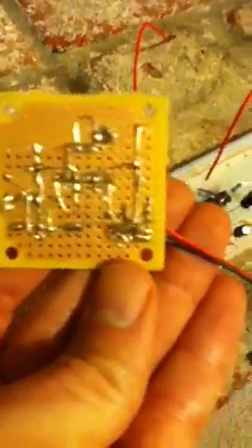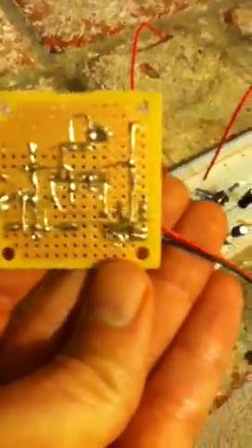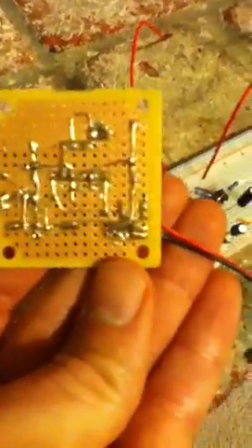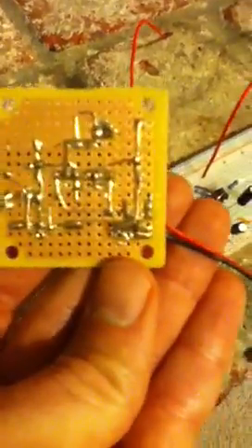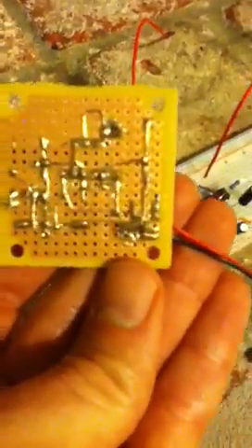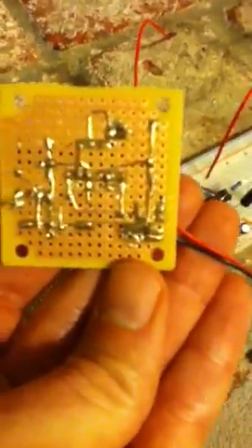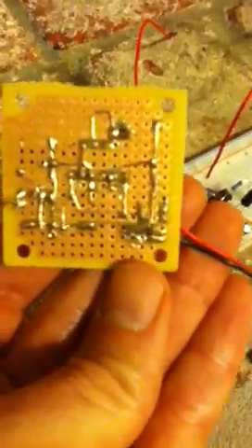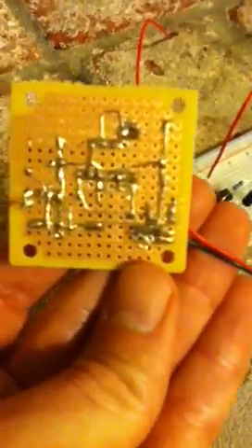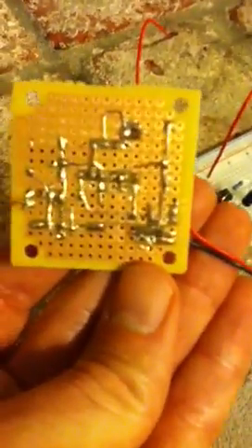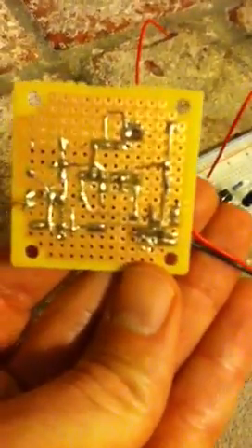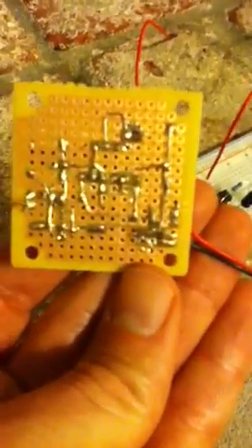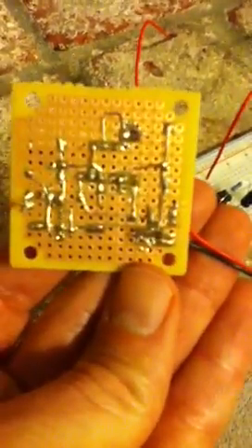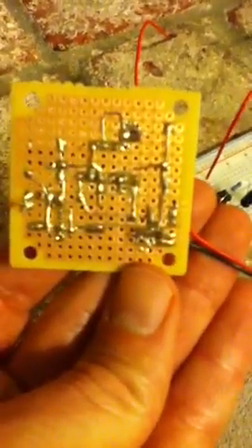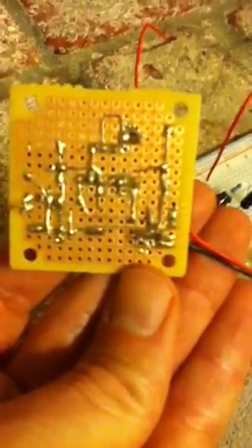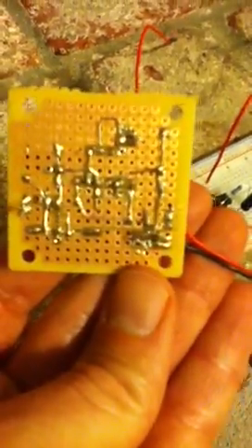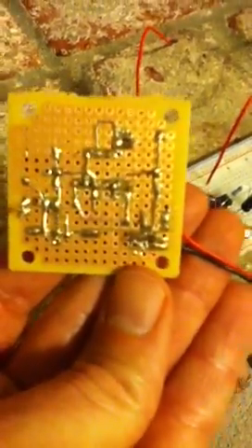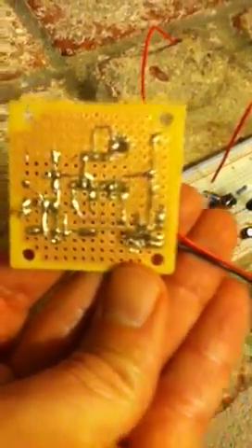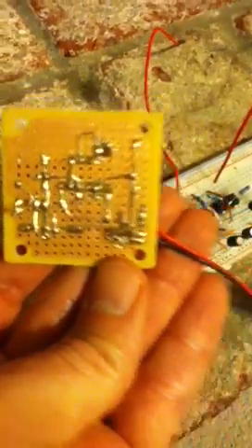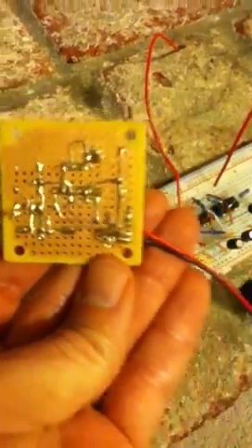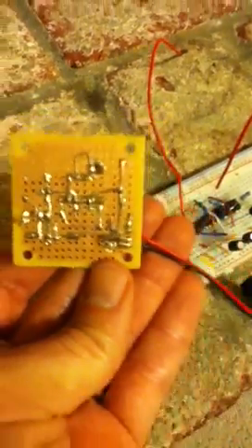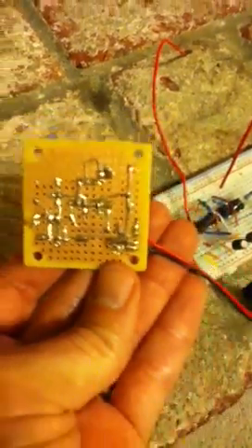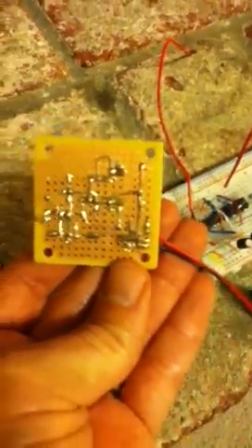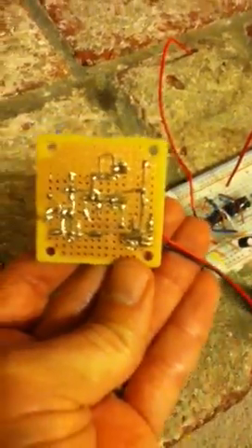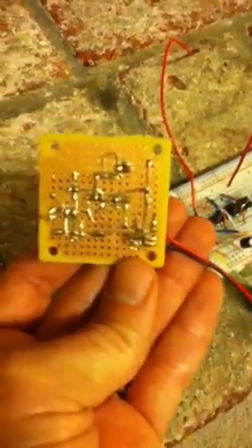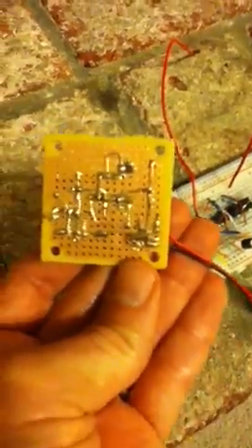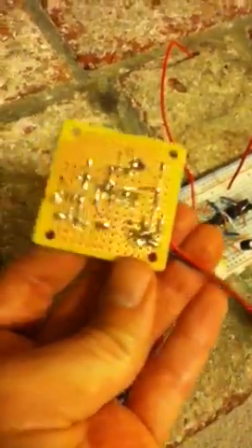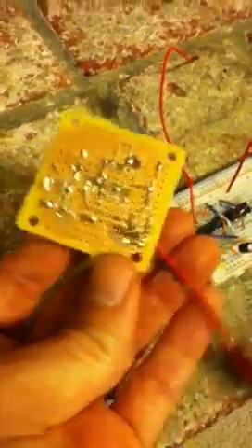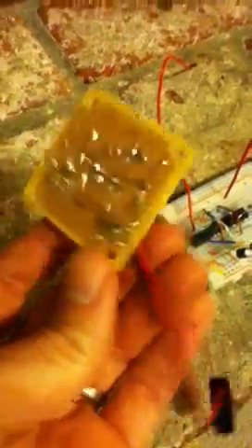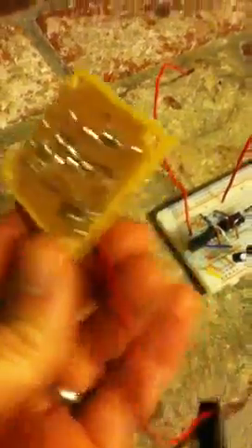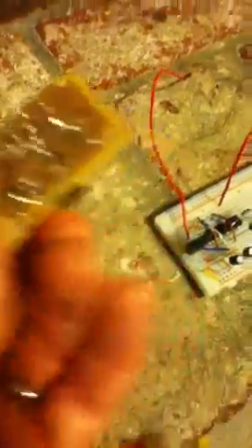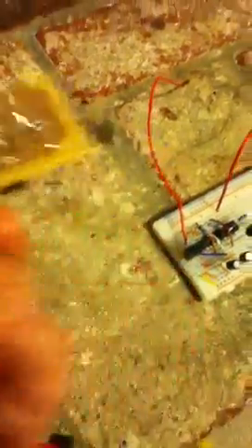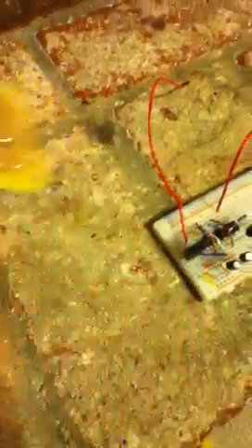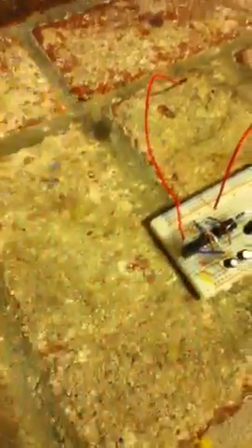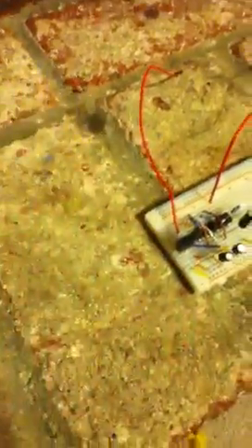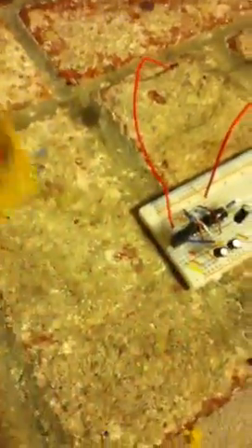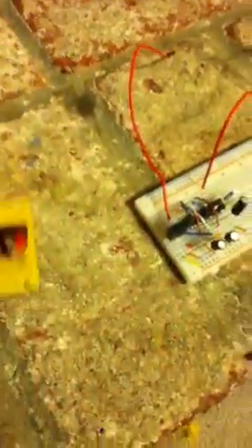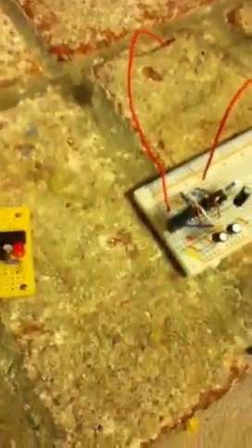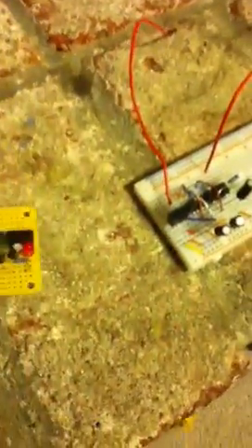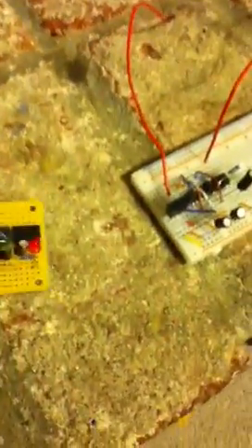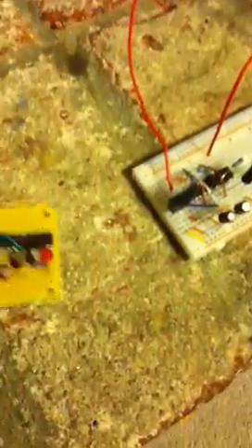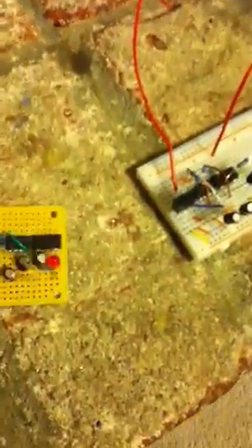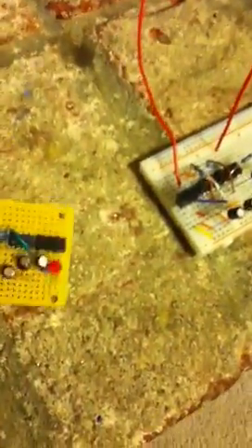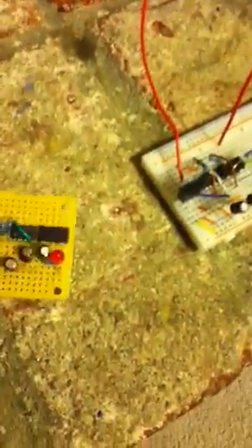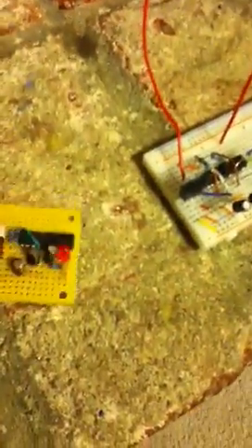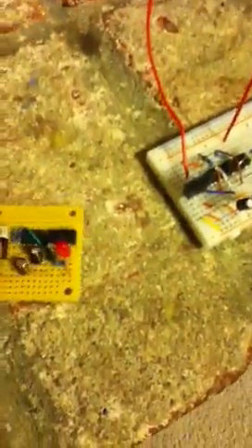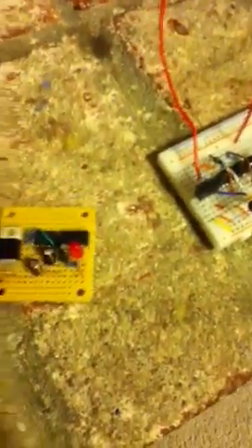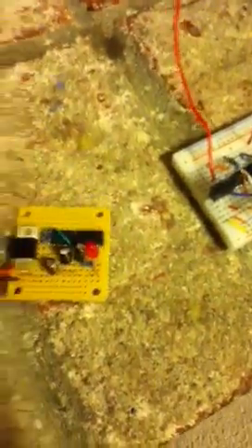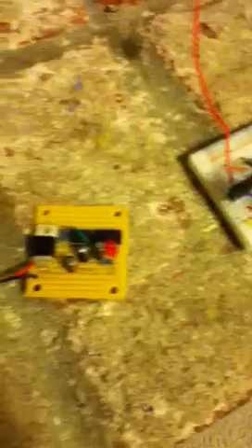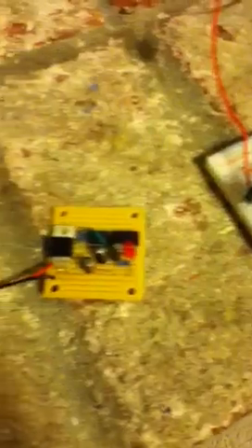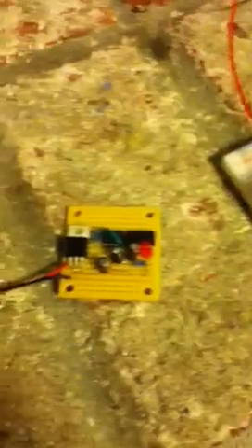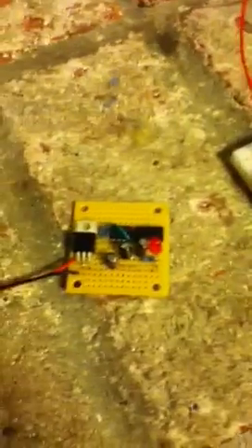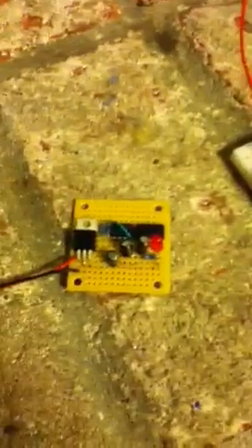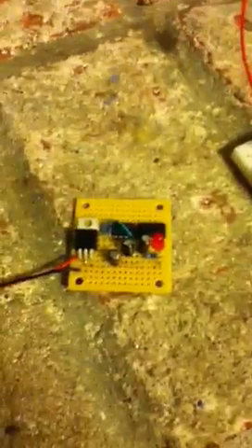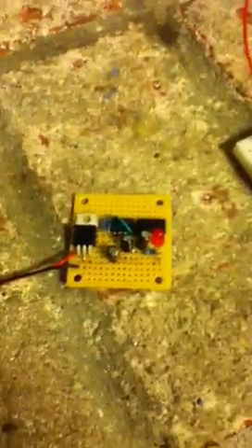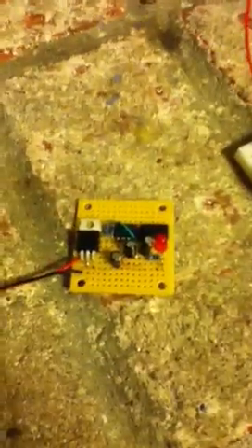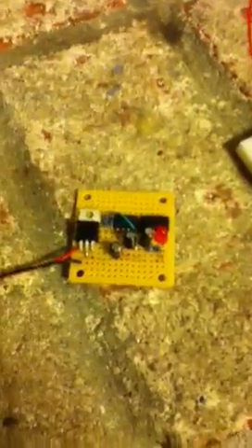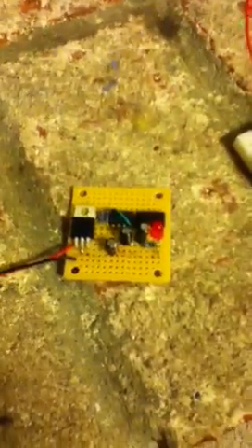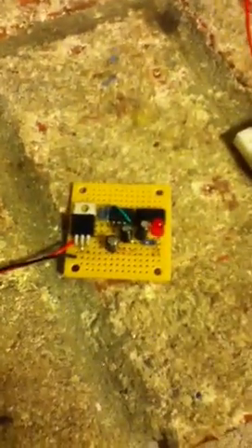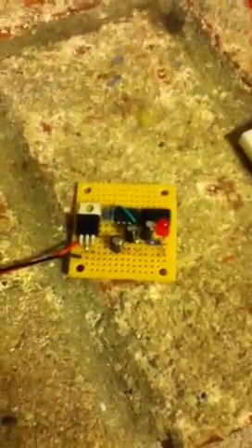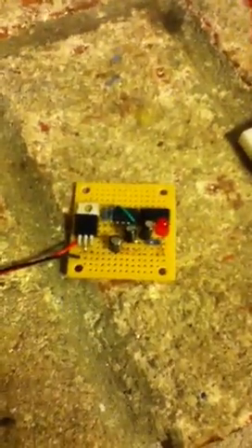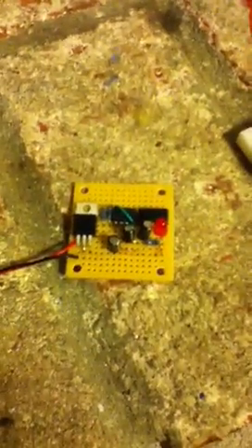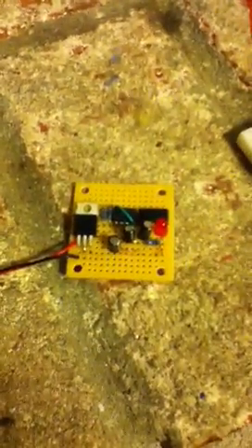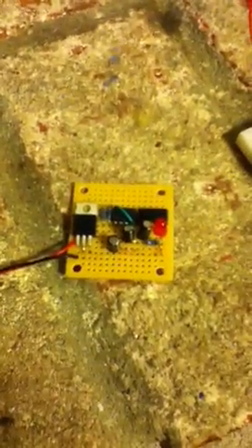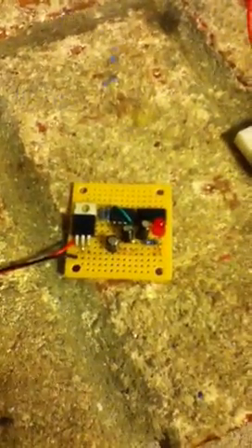Don't look too close at the soldering in the back — it's a little bit dicey, but as you'll see in a second, it actually works quite well.